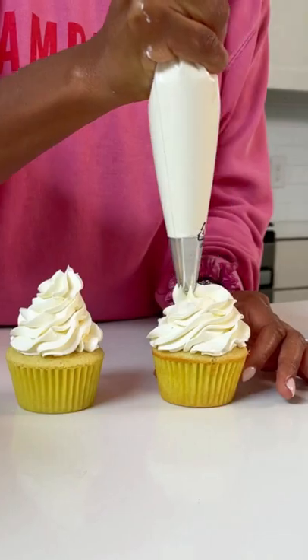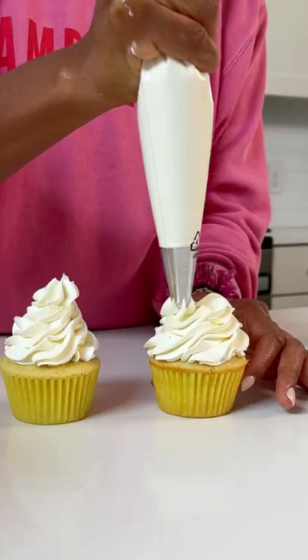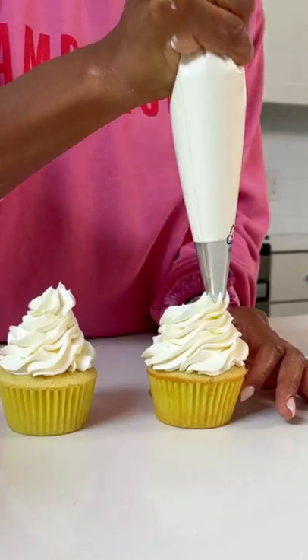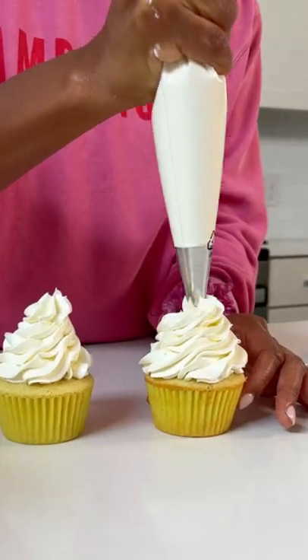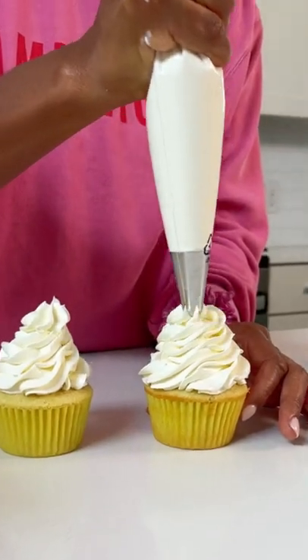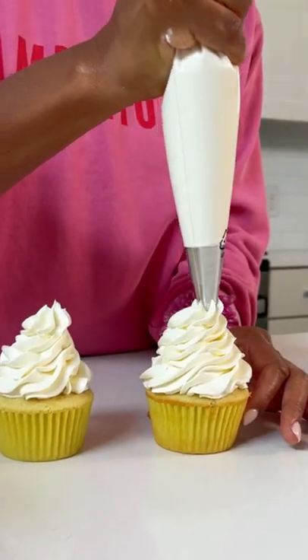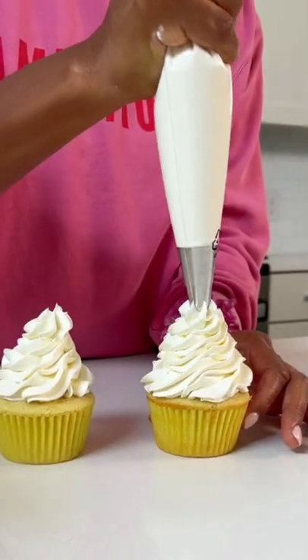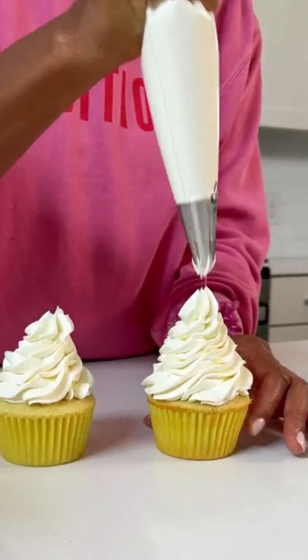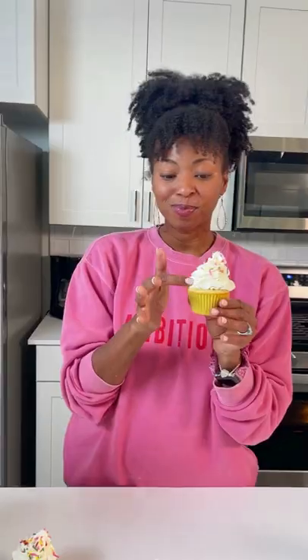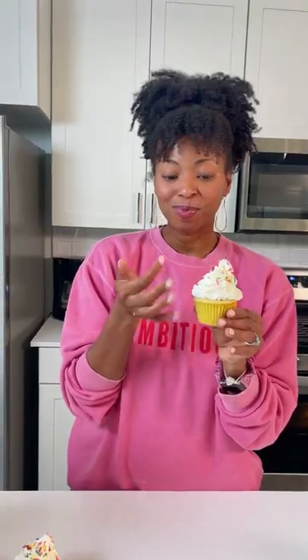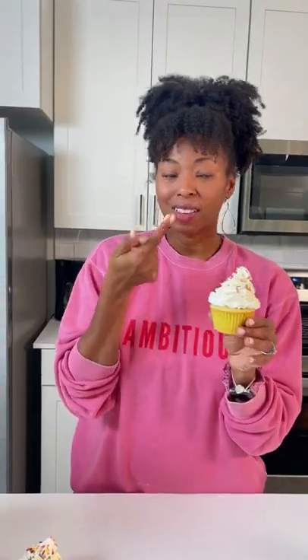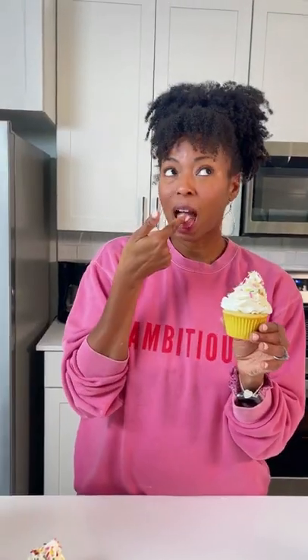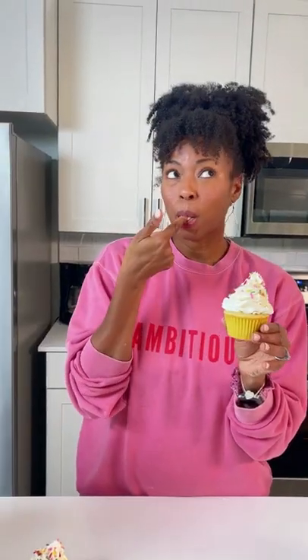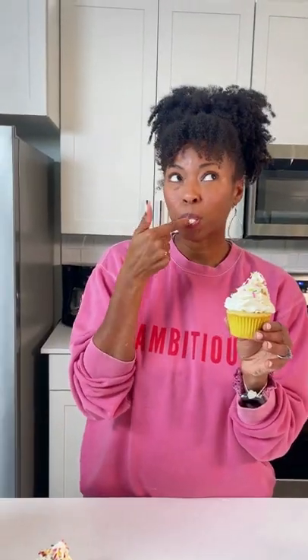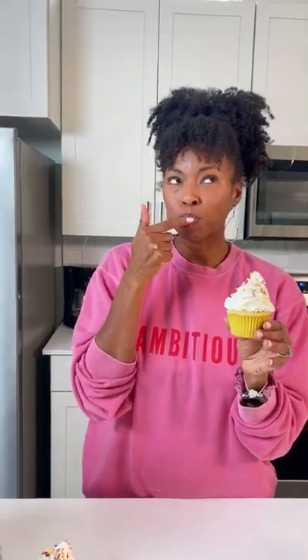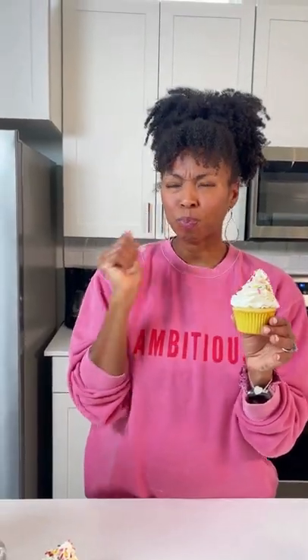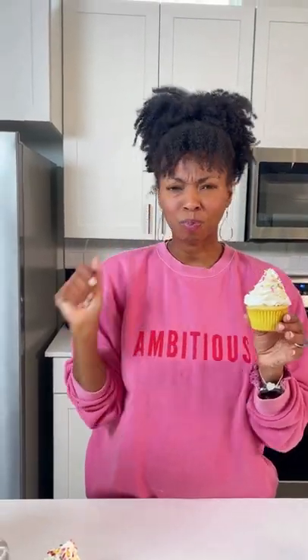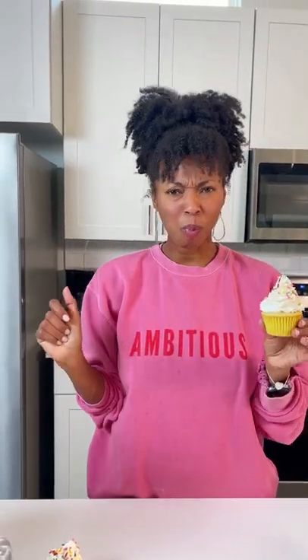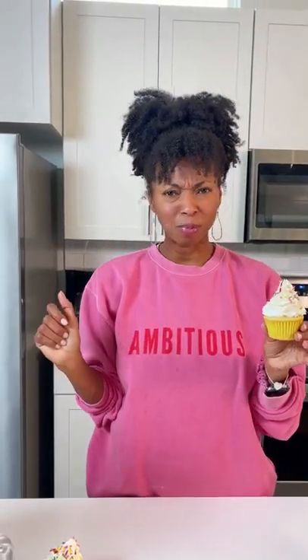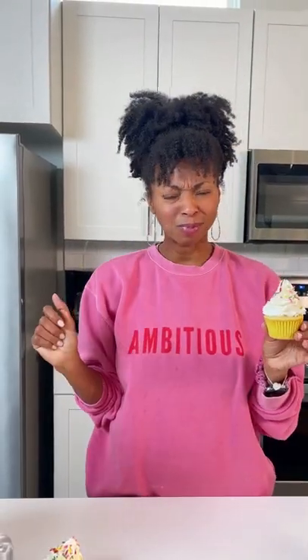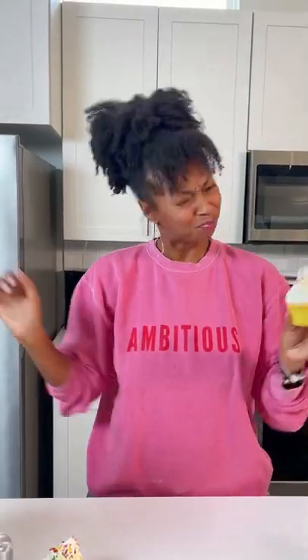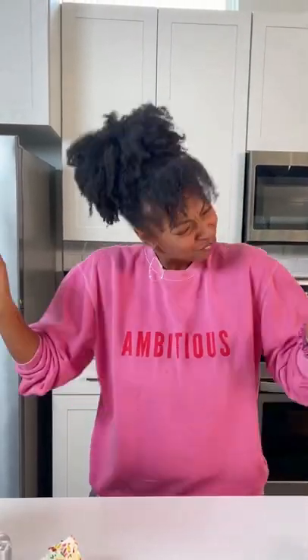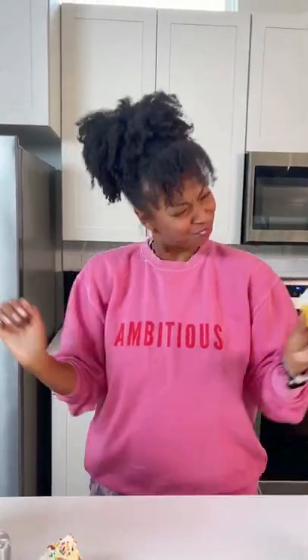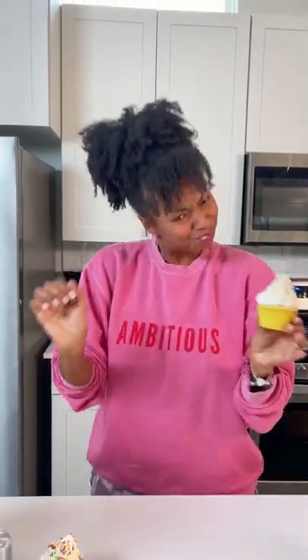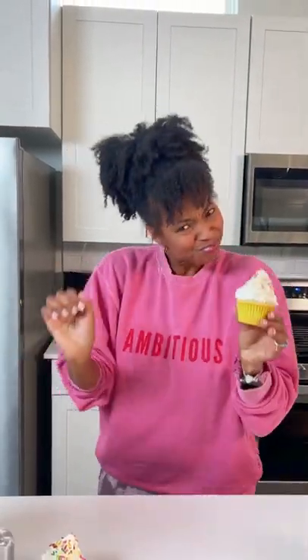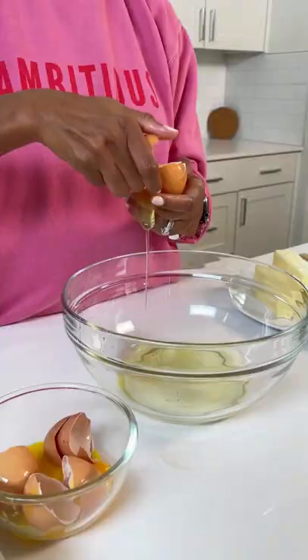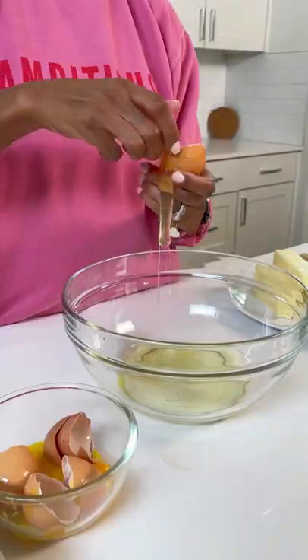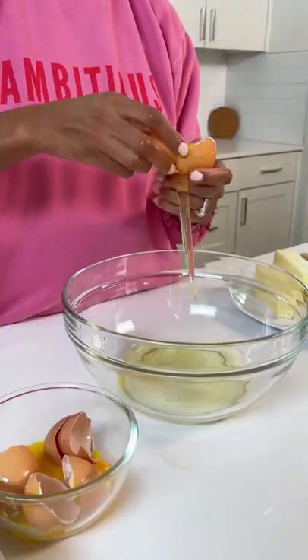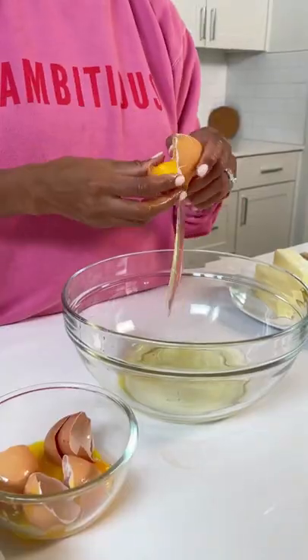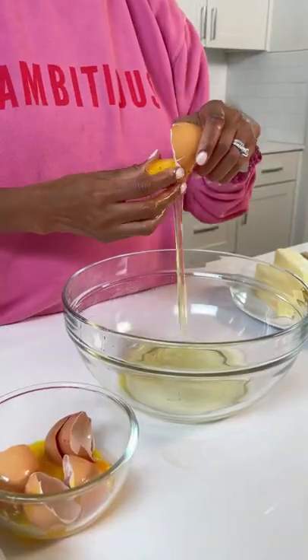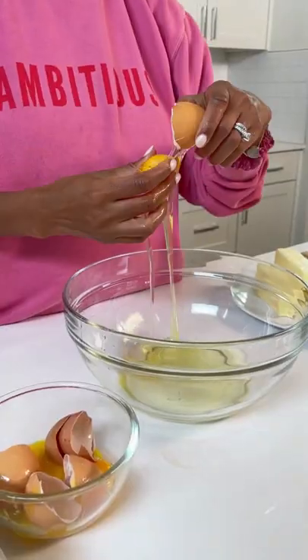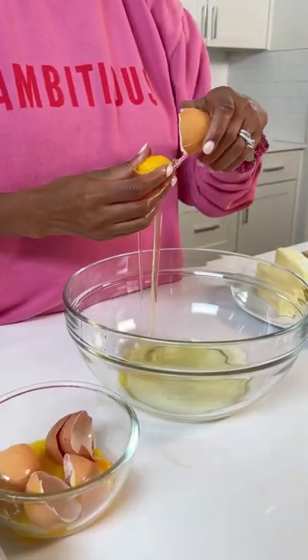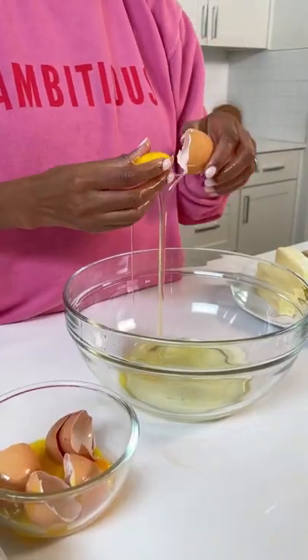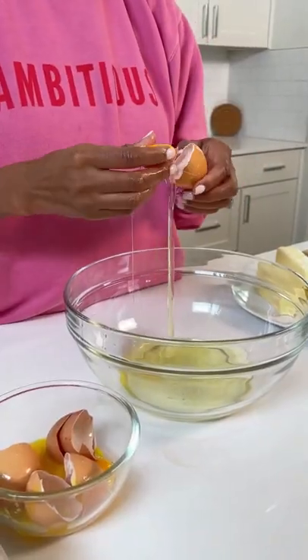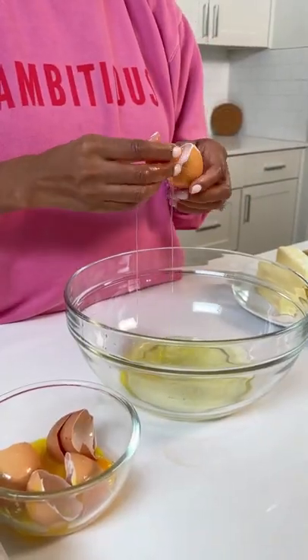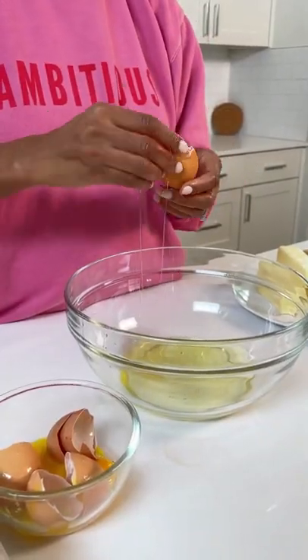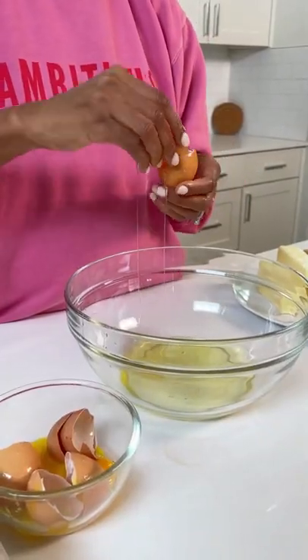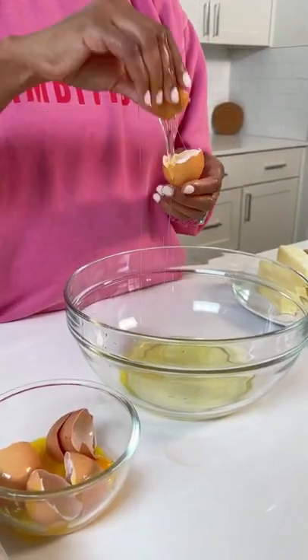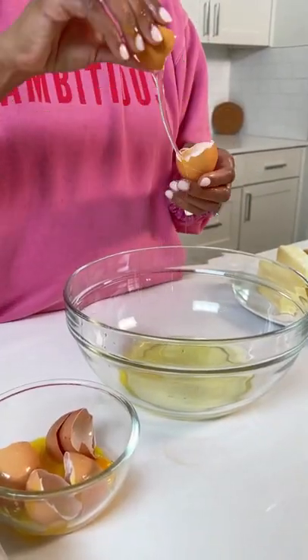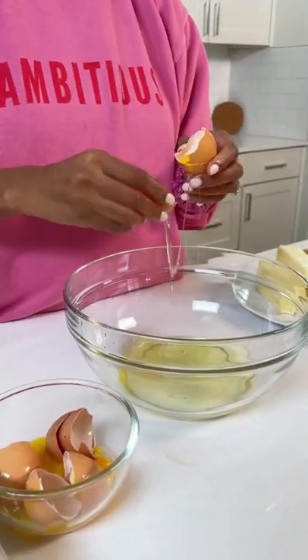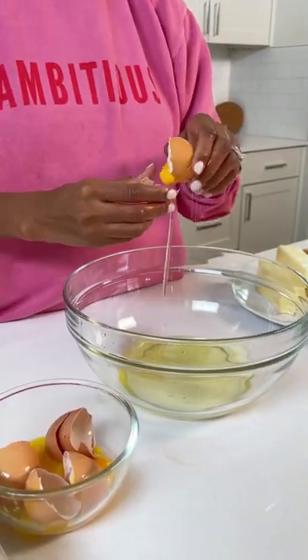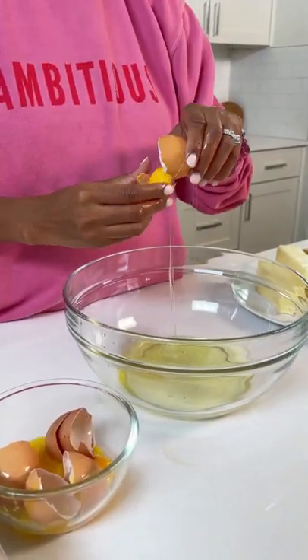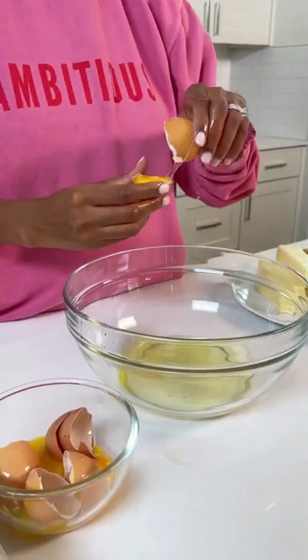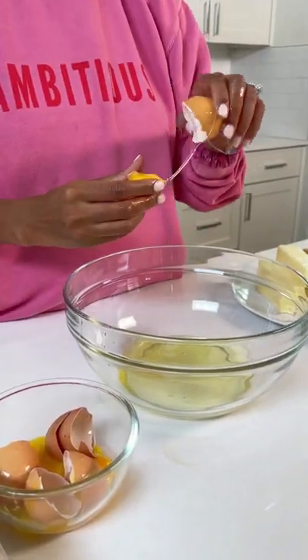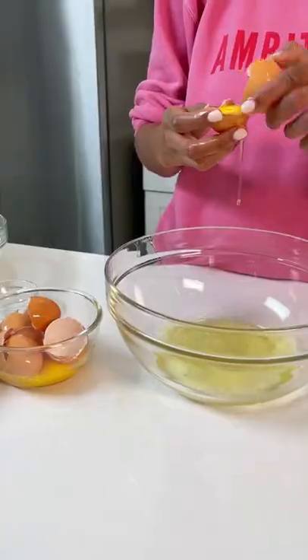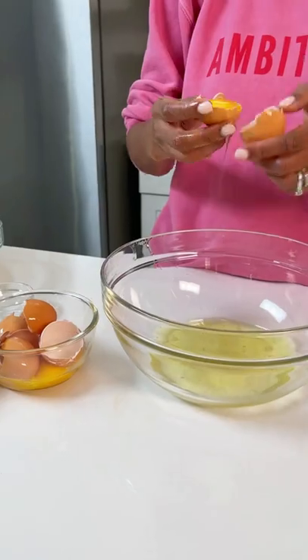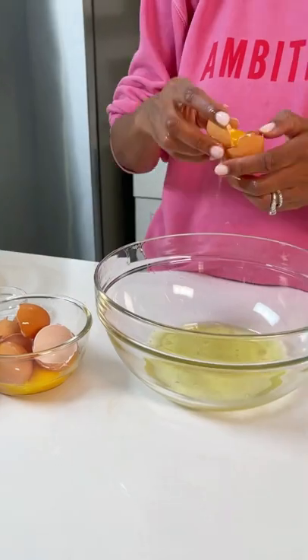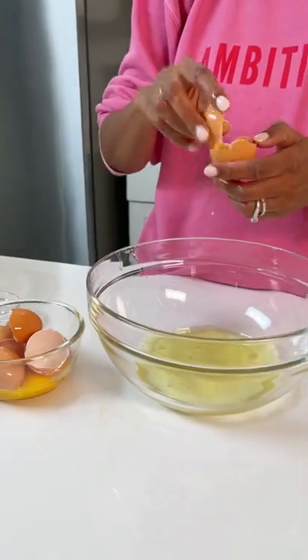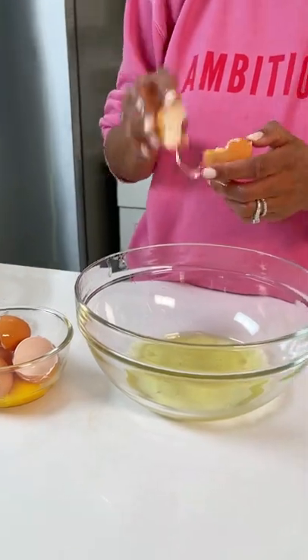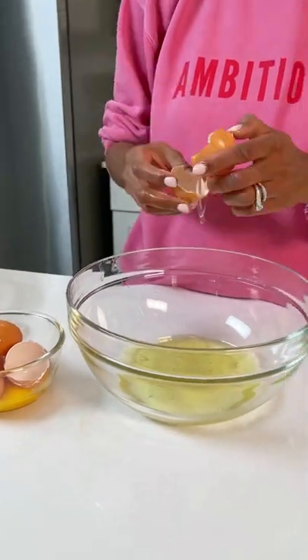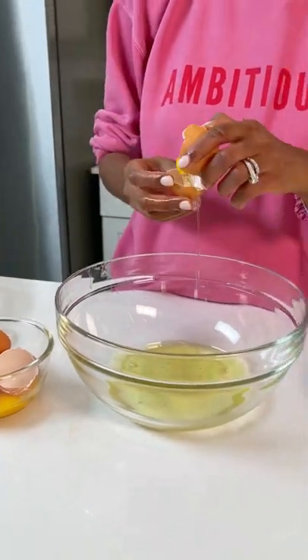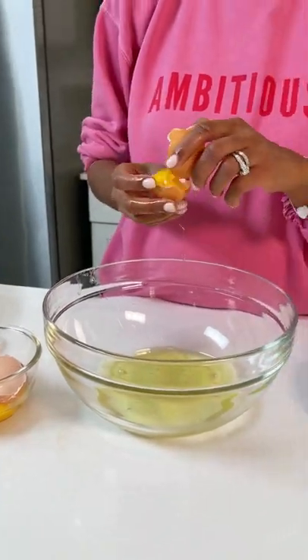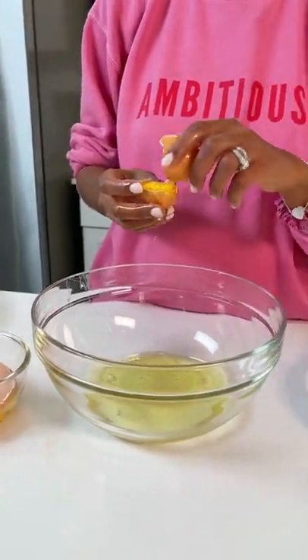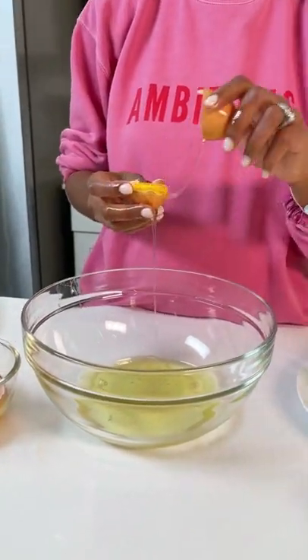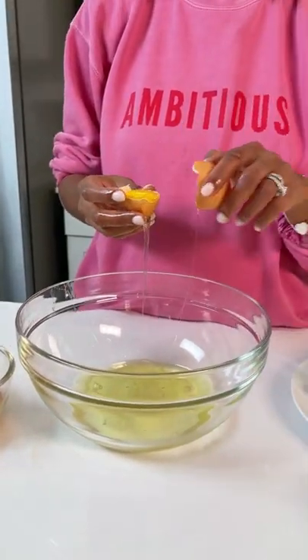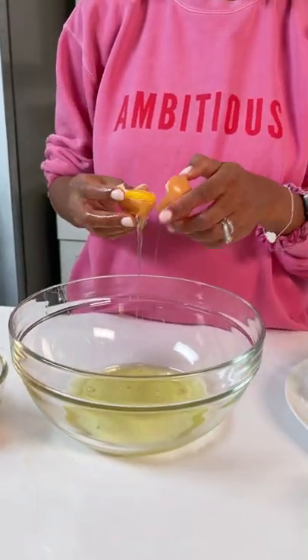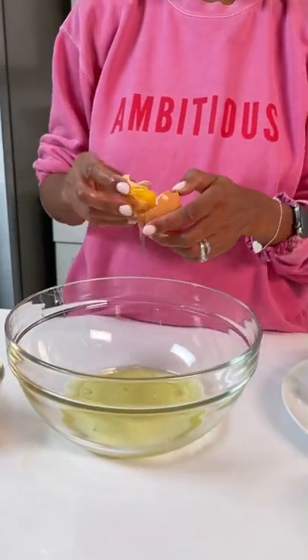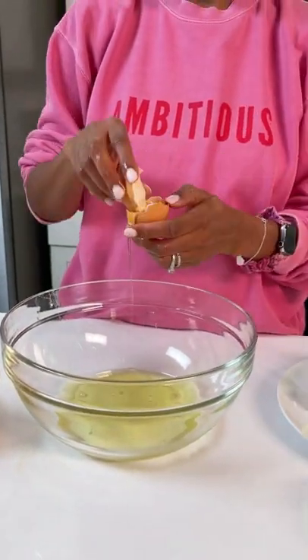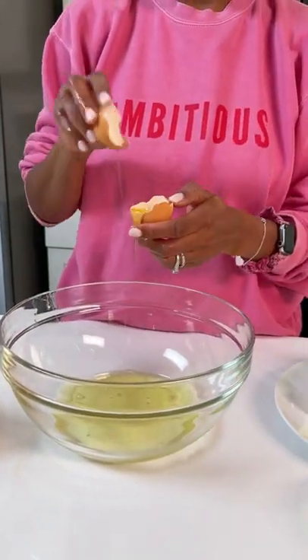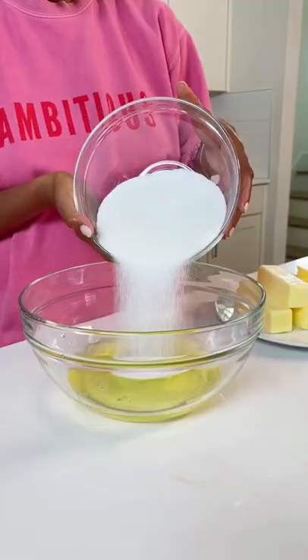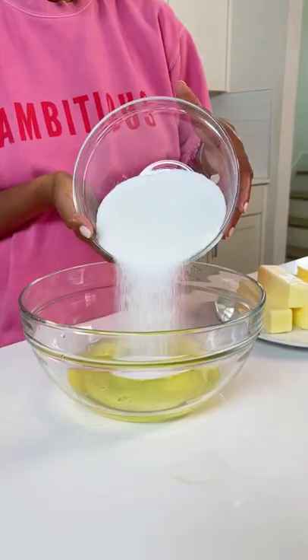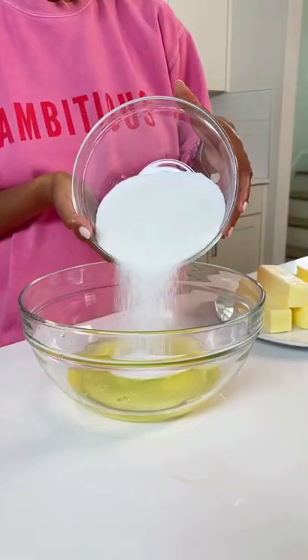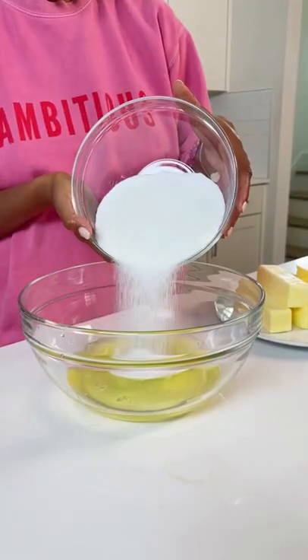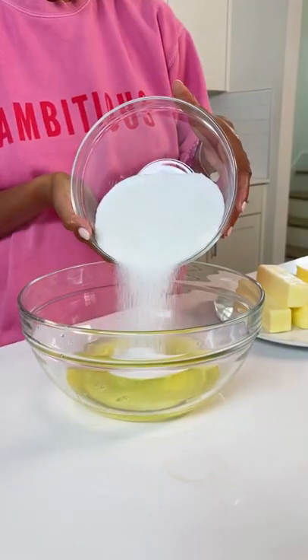Let's make Swiss meringue buttercream. First step, we need to separate some eggs. We need a whole lot of egg whites, y'all.